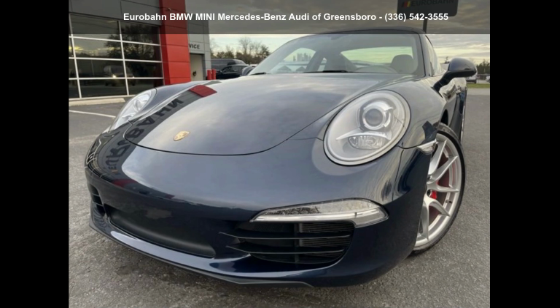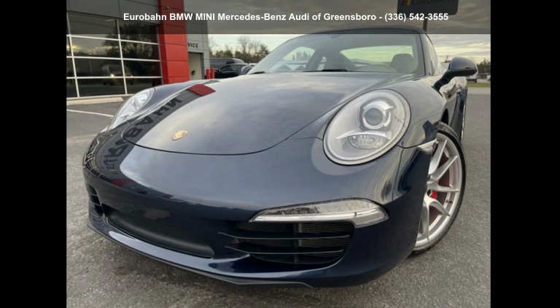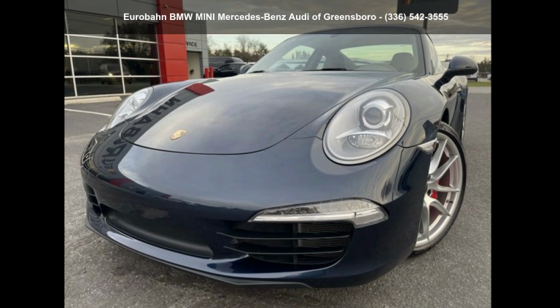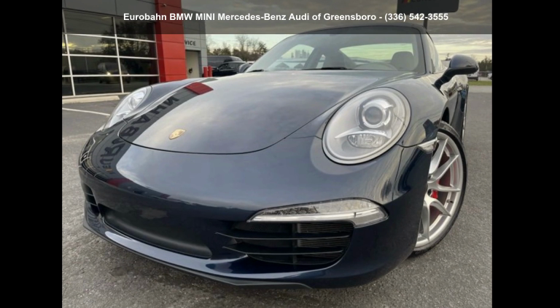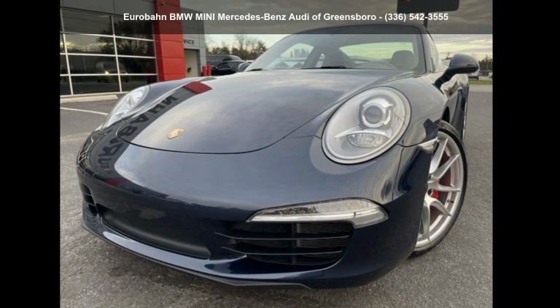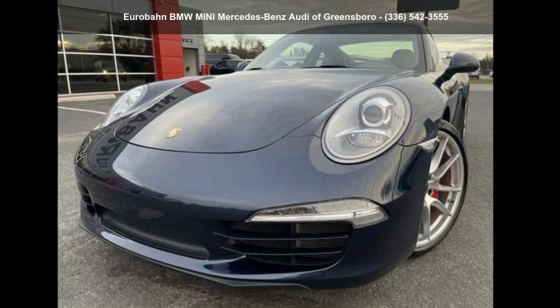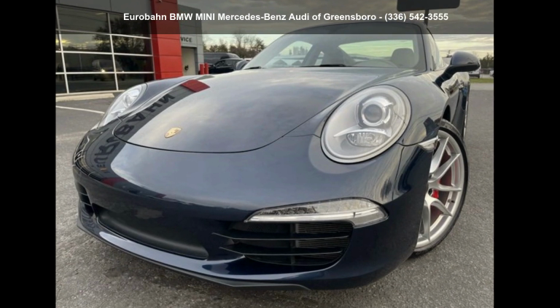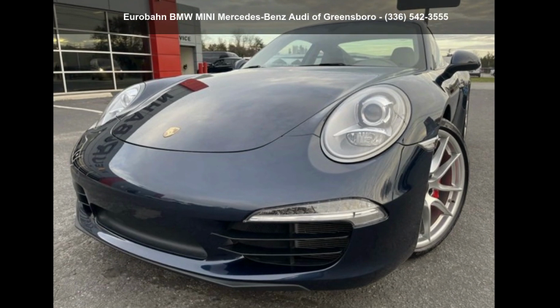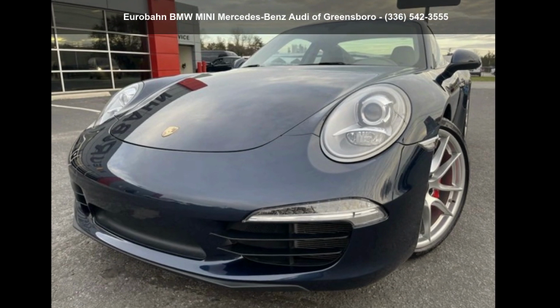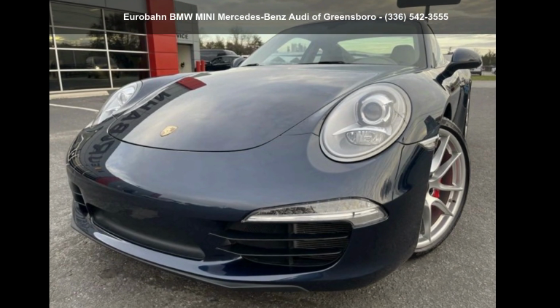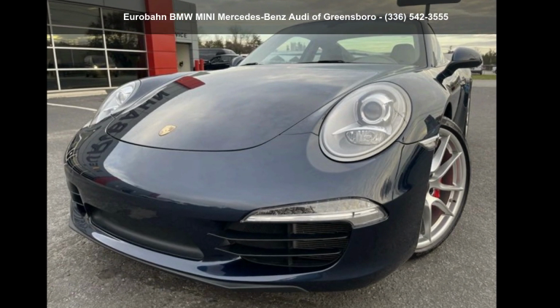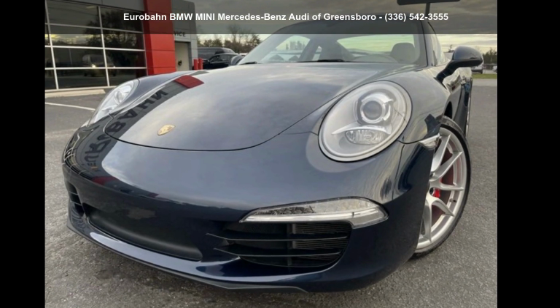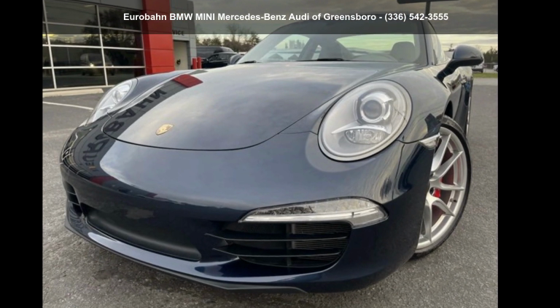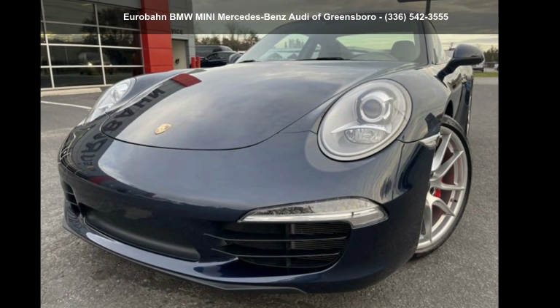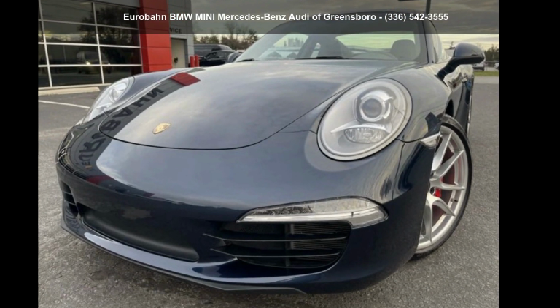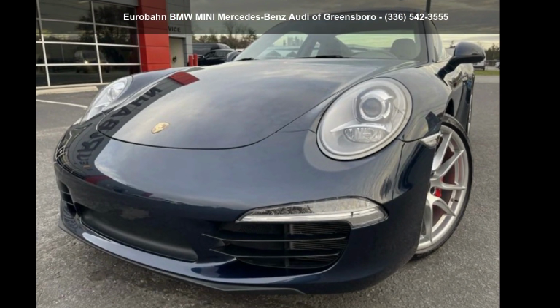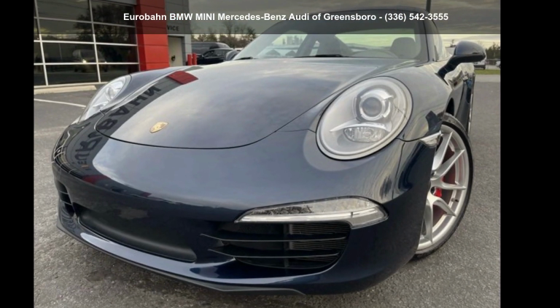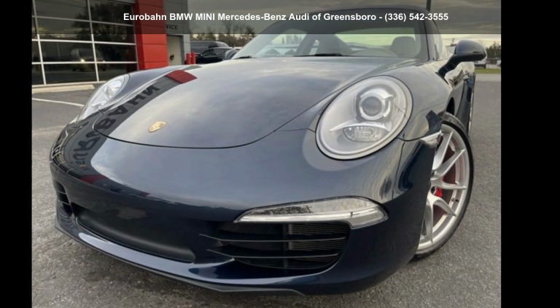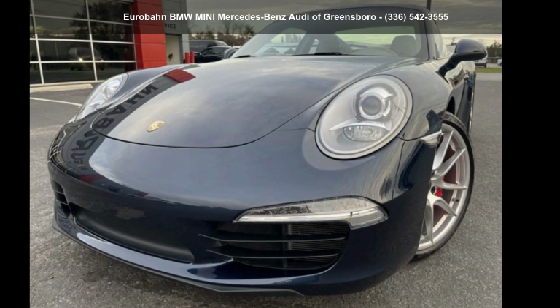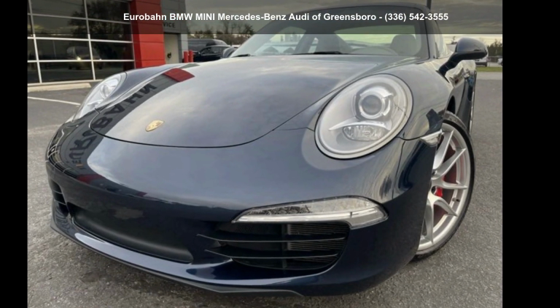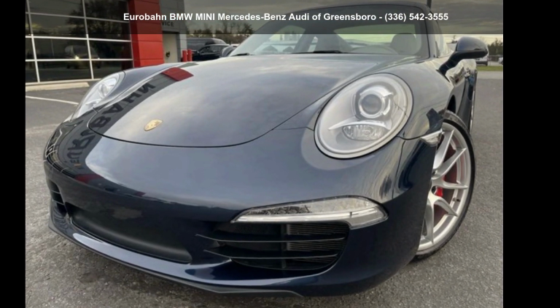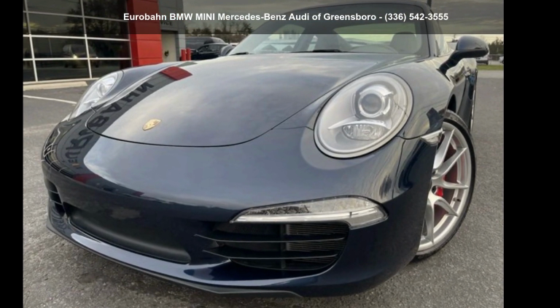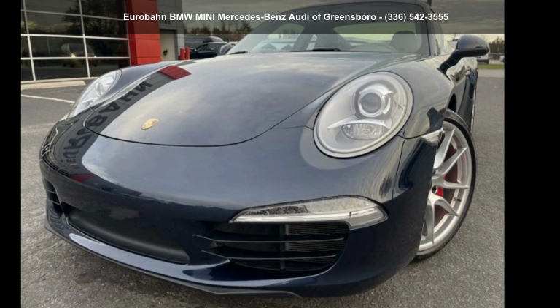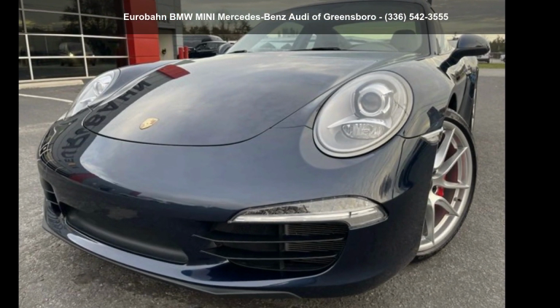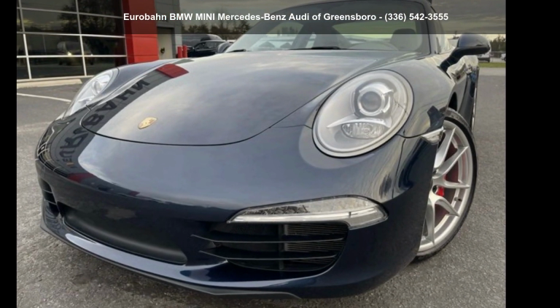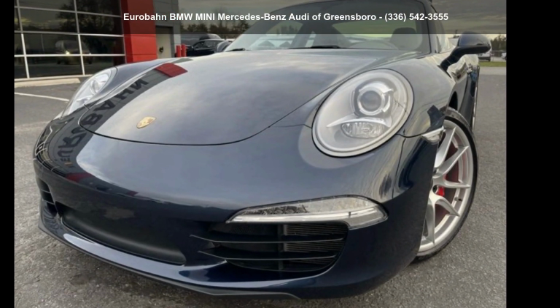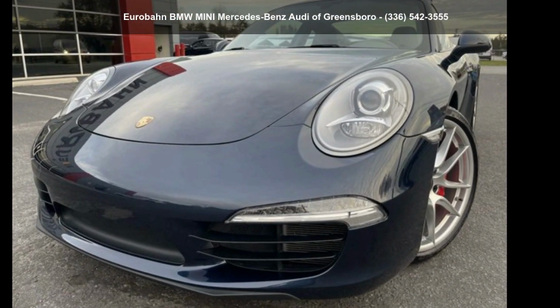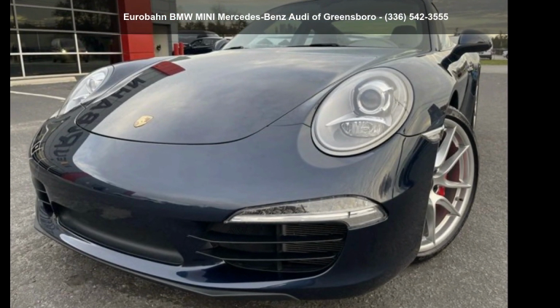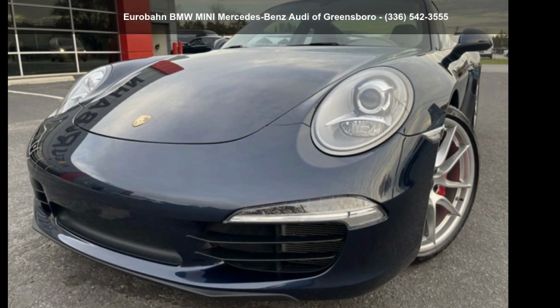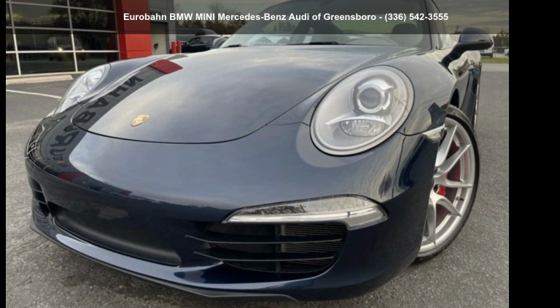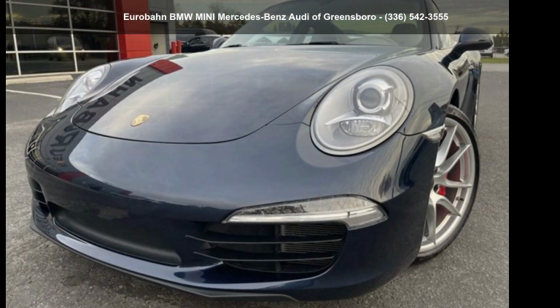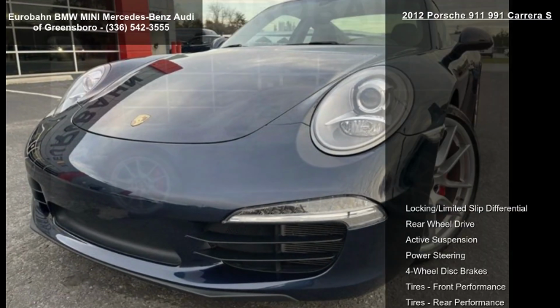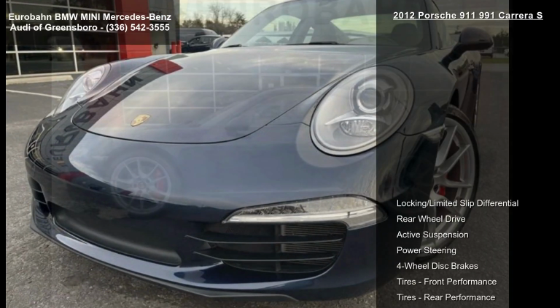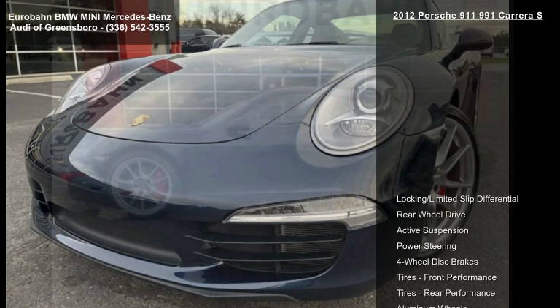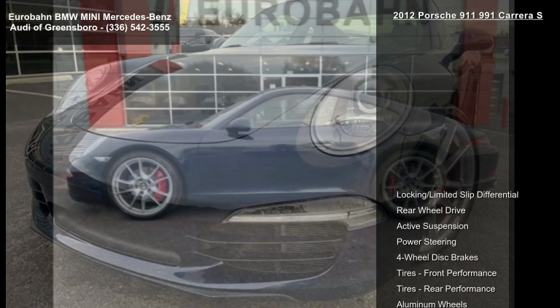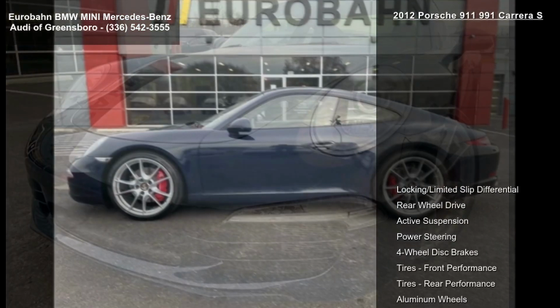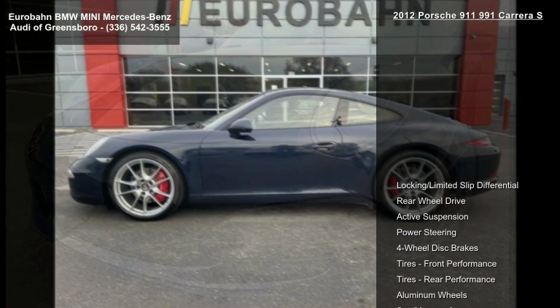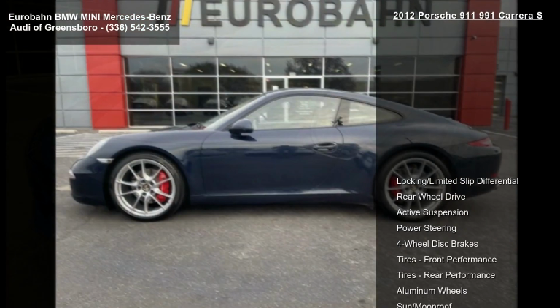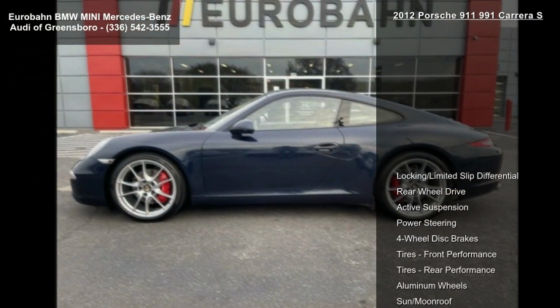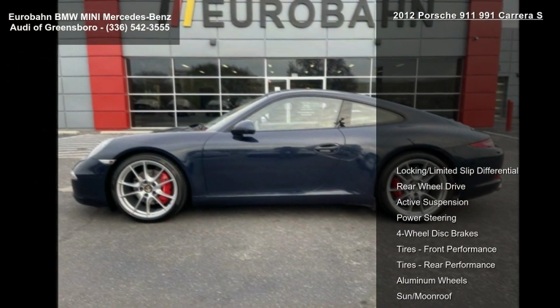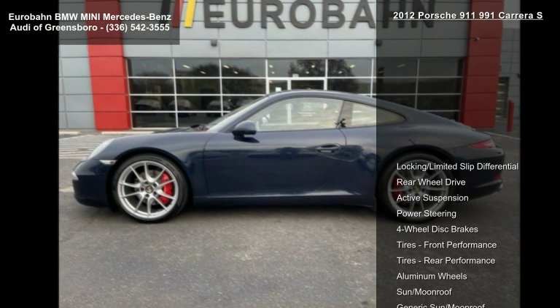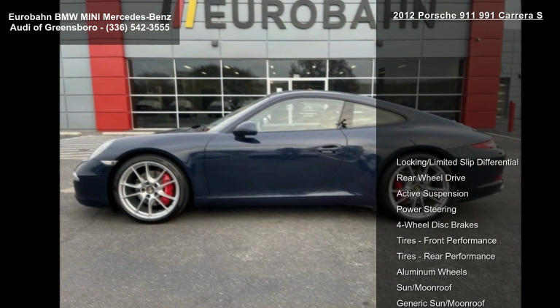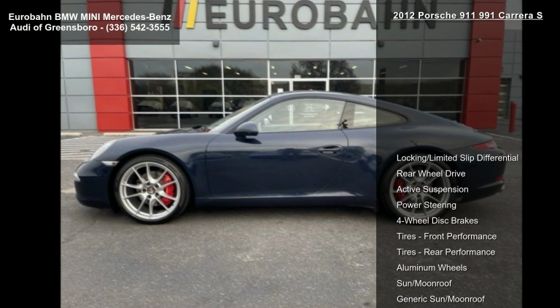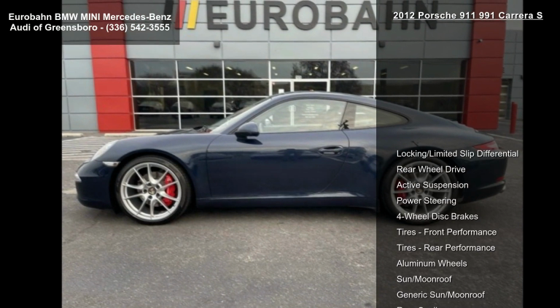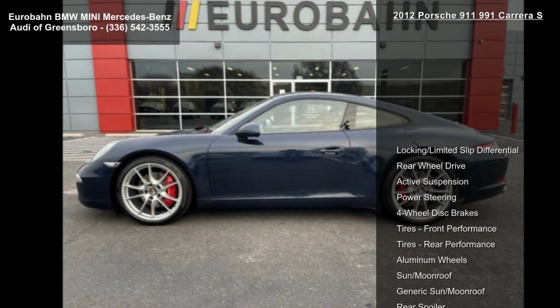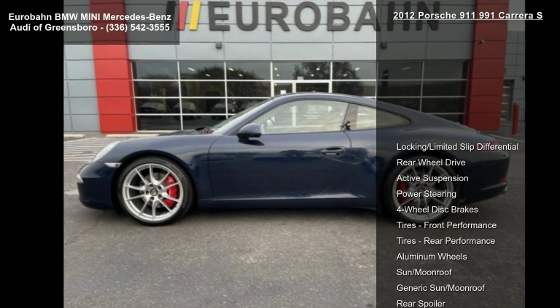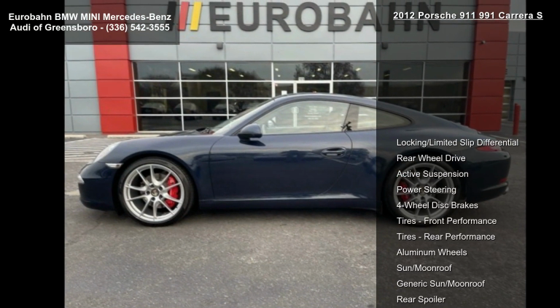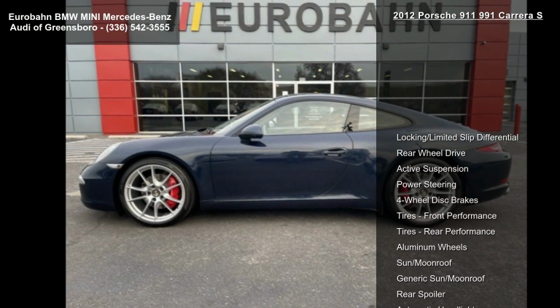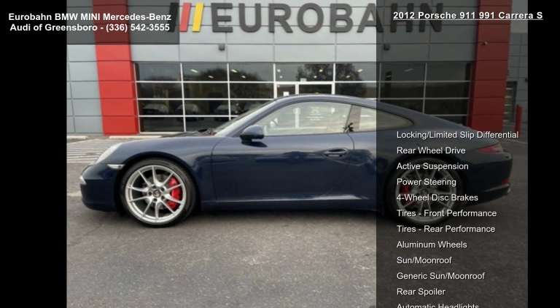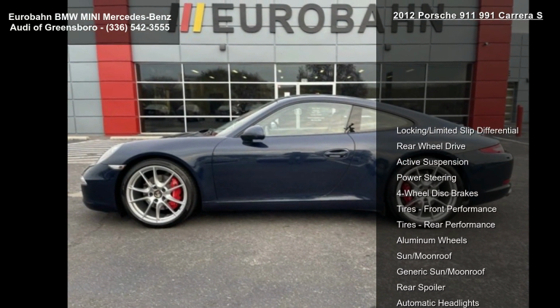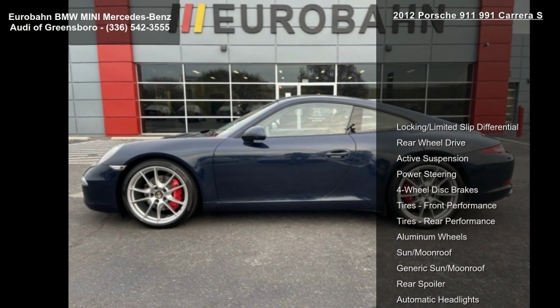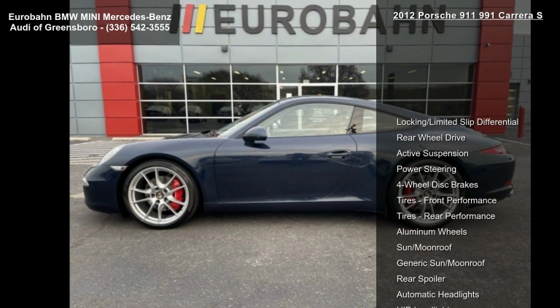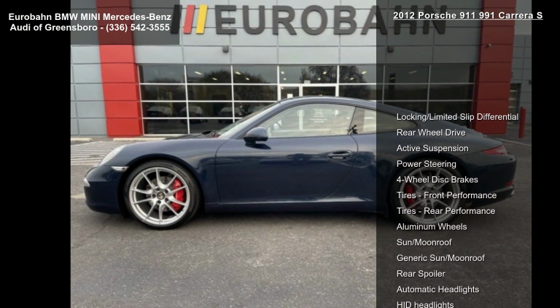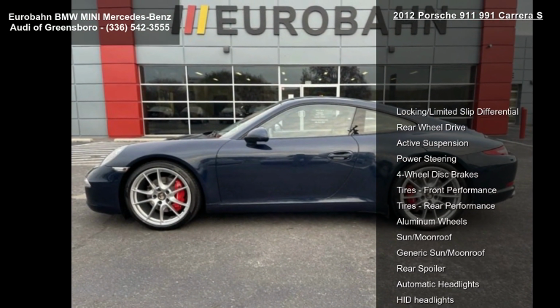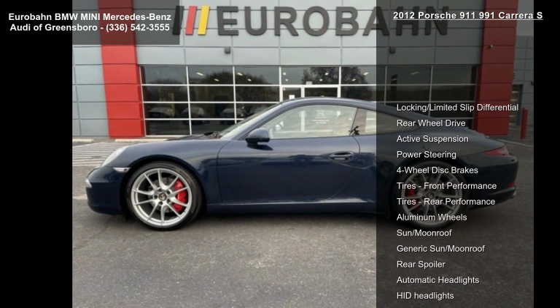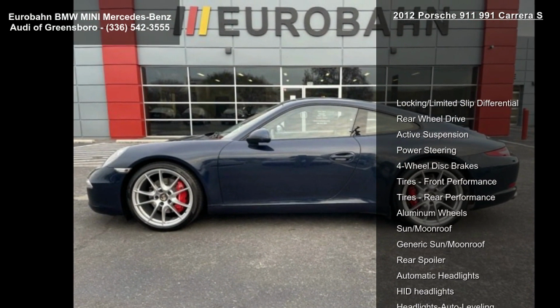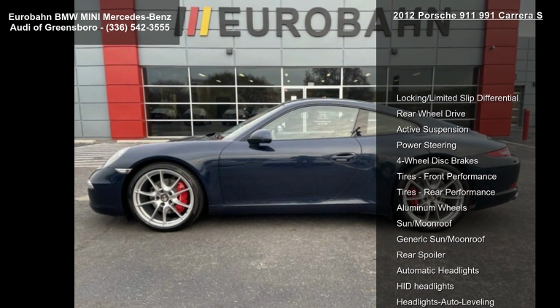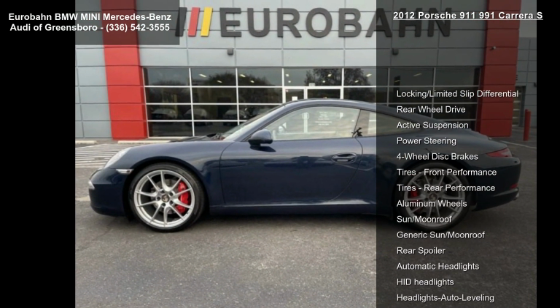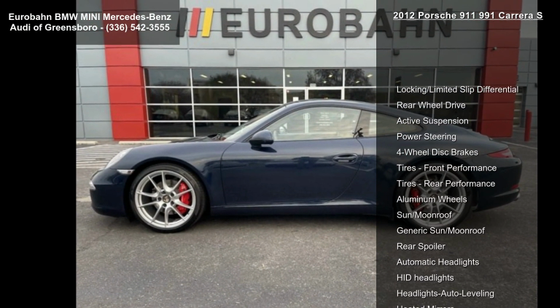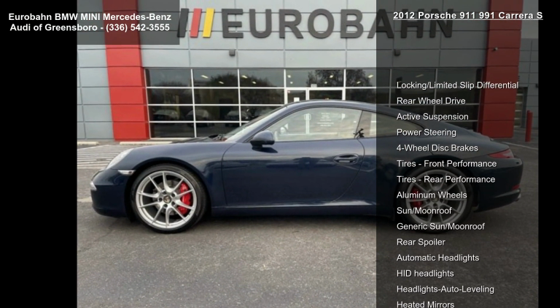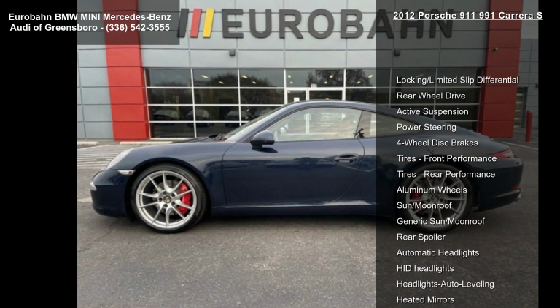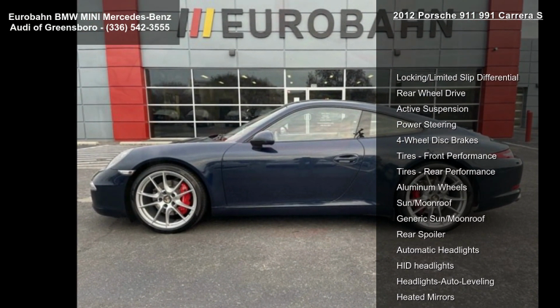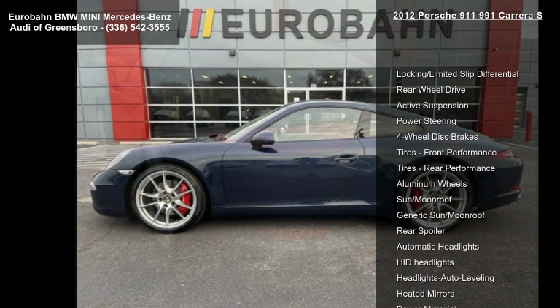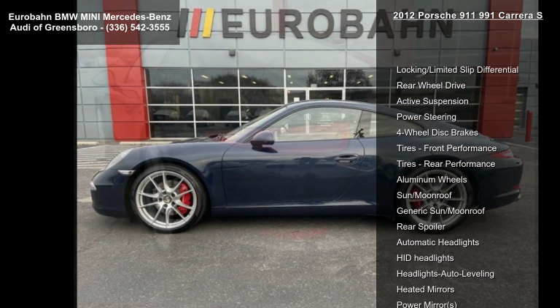Check out this 2012 Porsche 911 Carrera S. This may be the set of wheels you've been looking for.